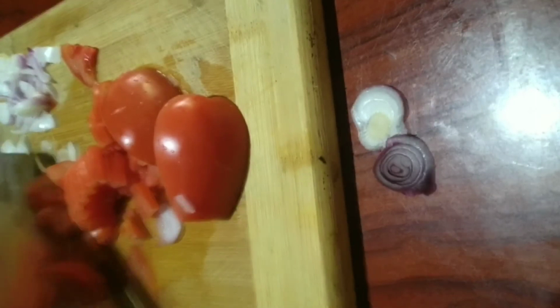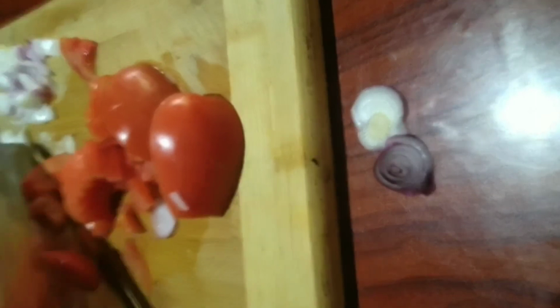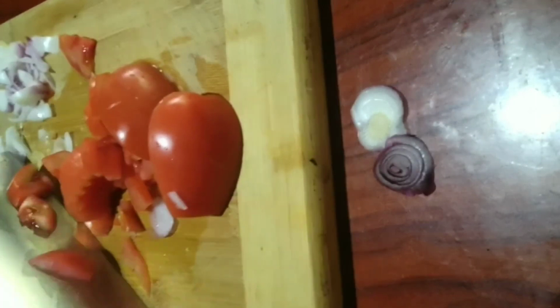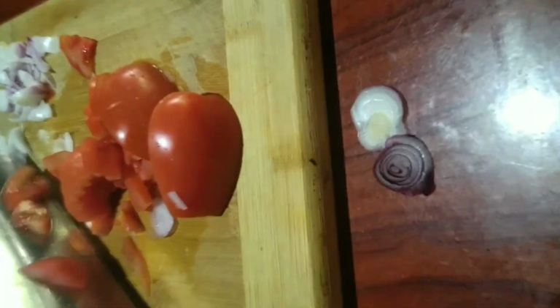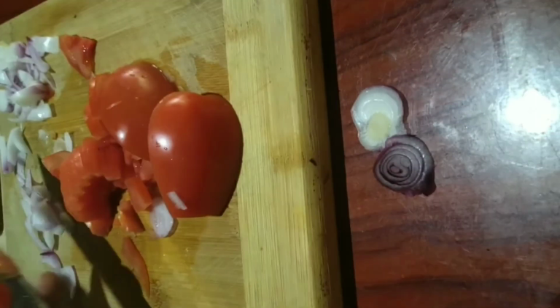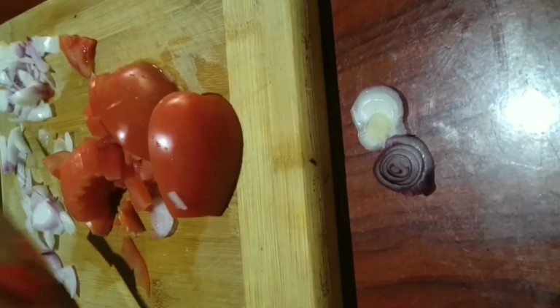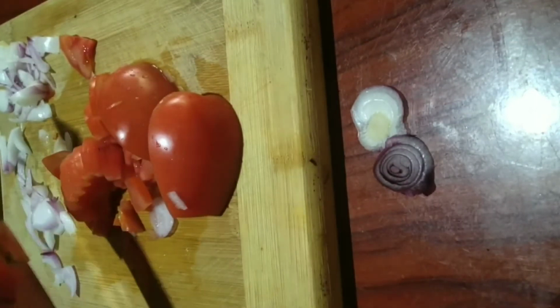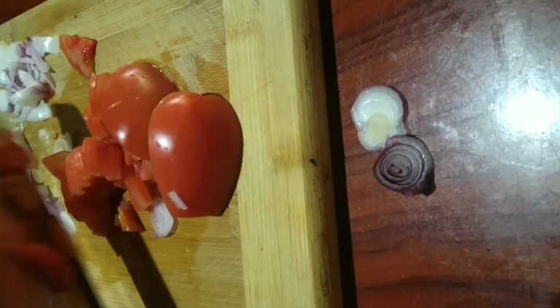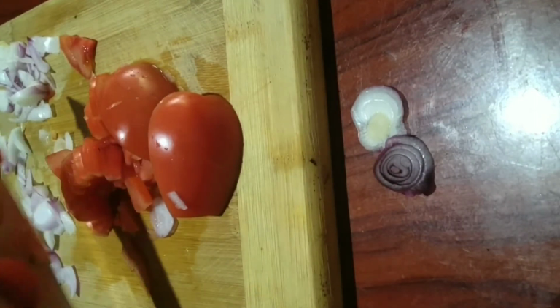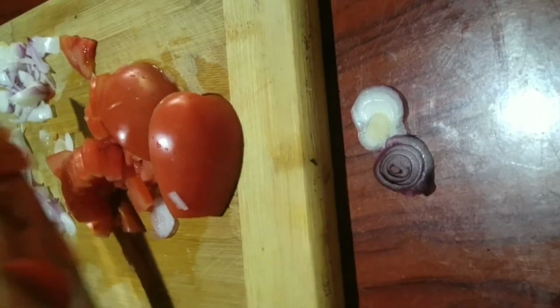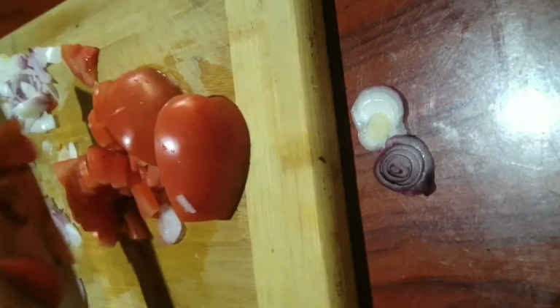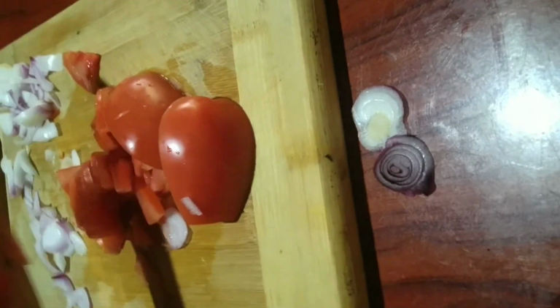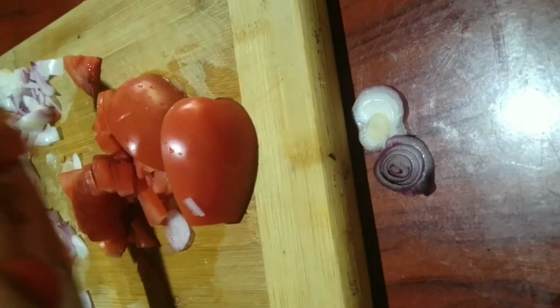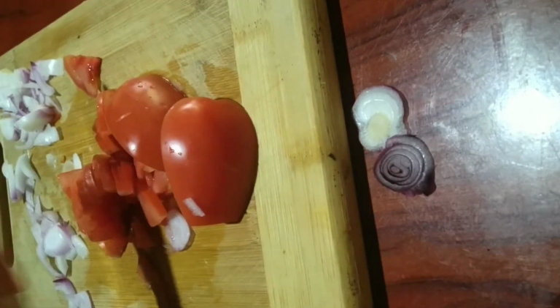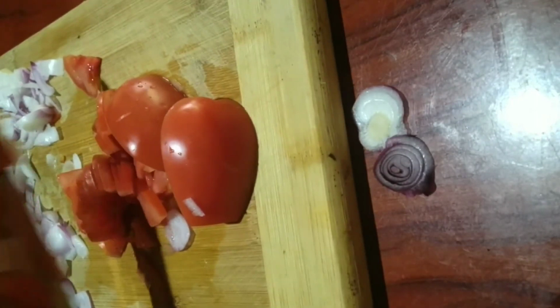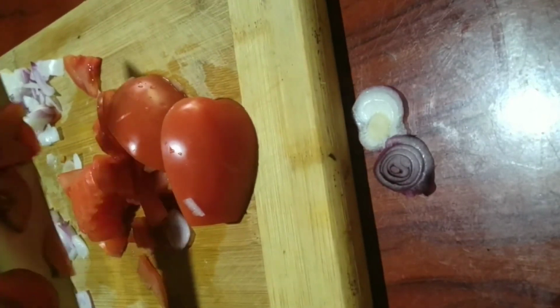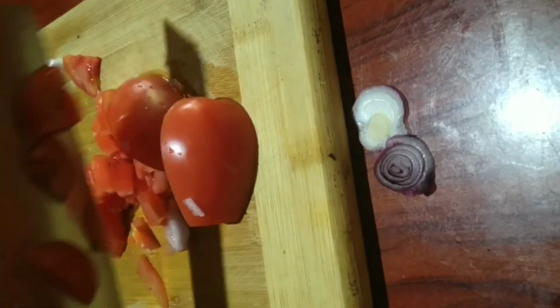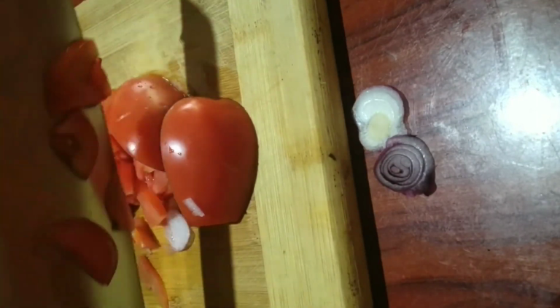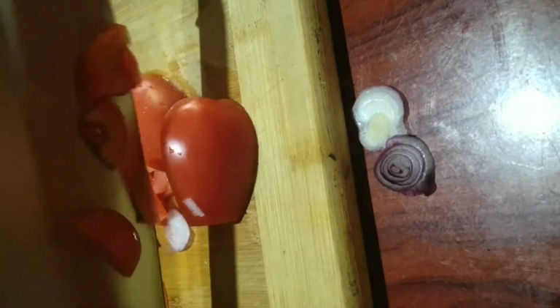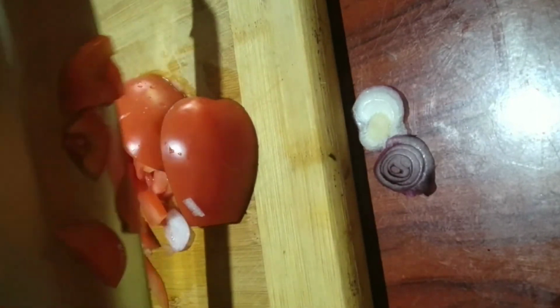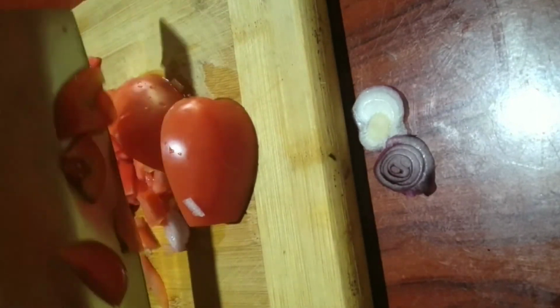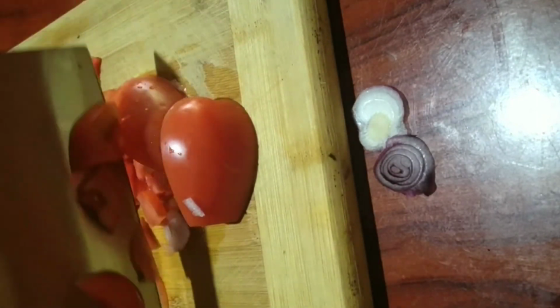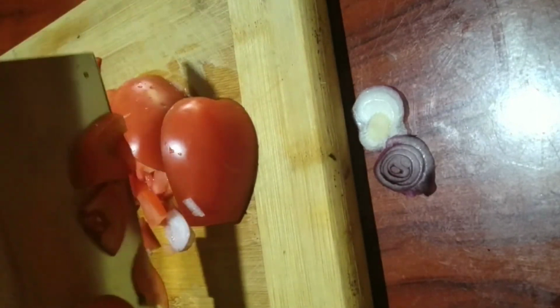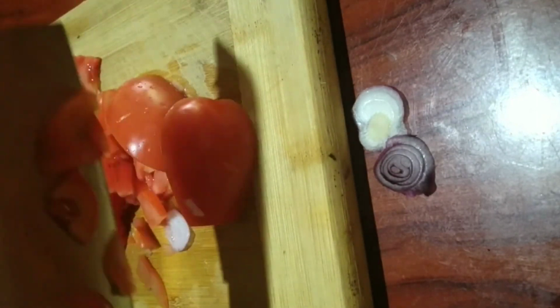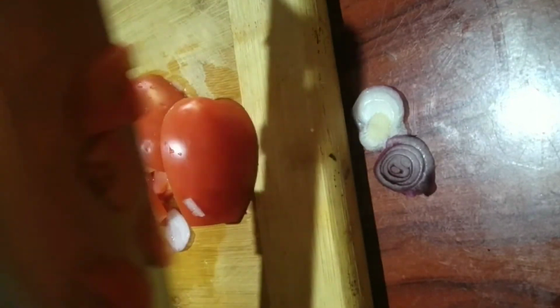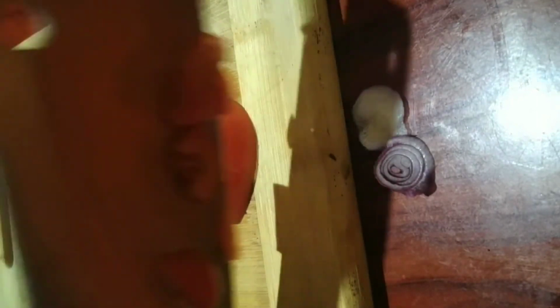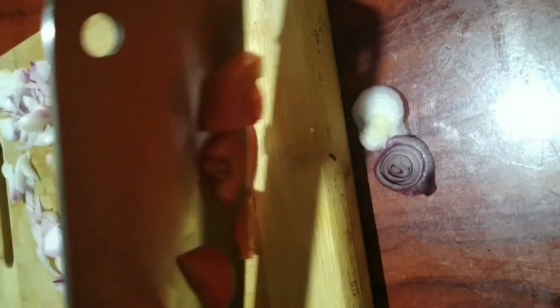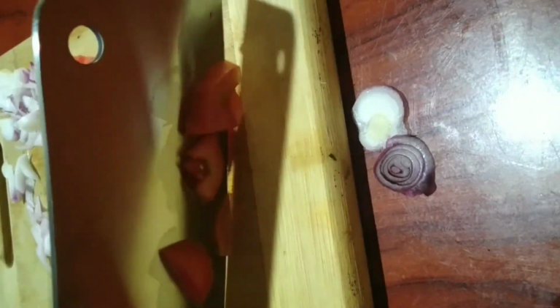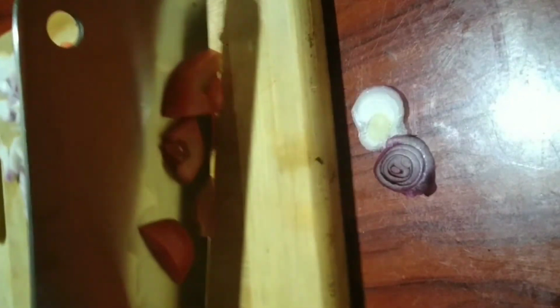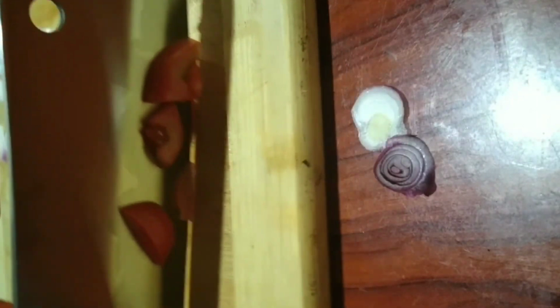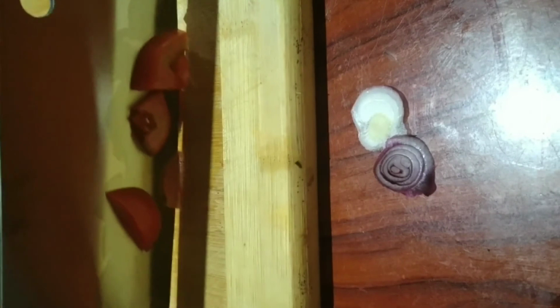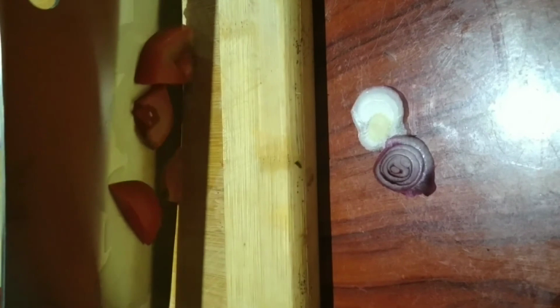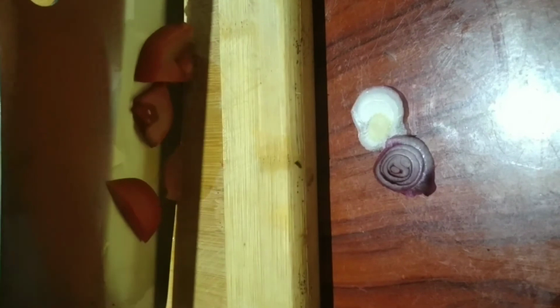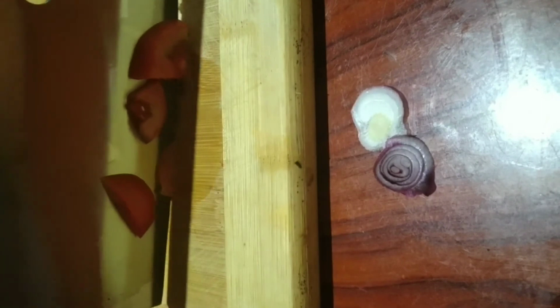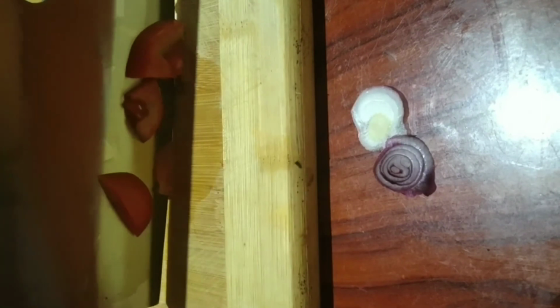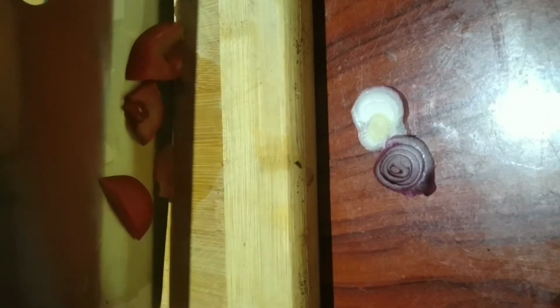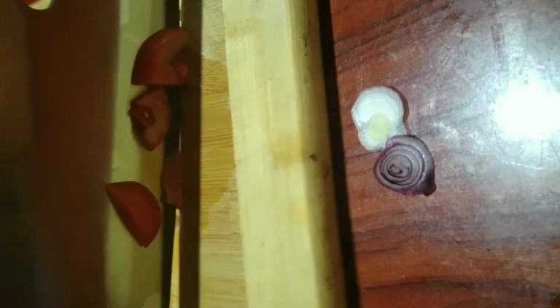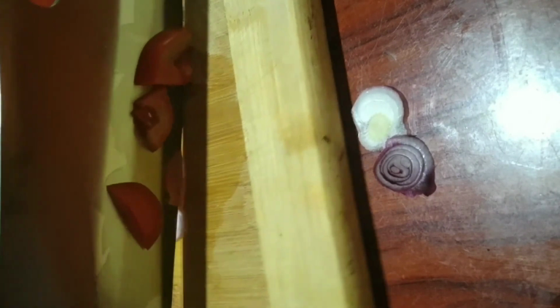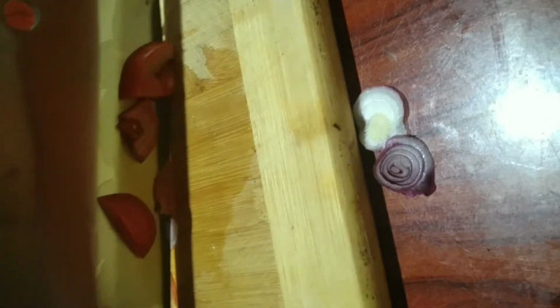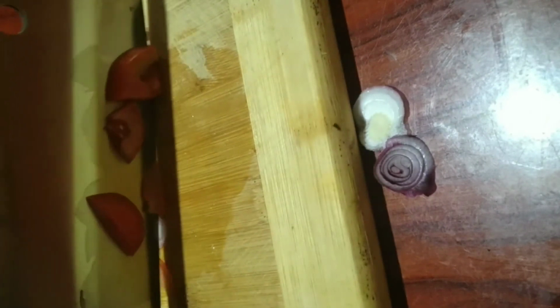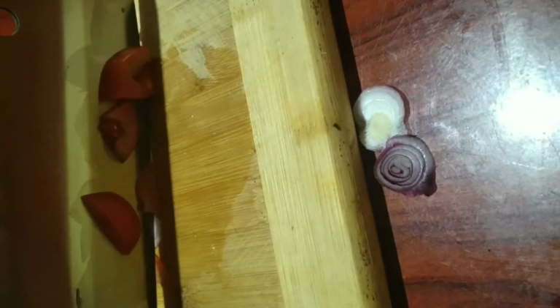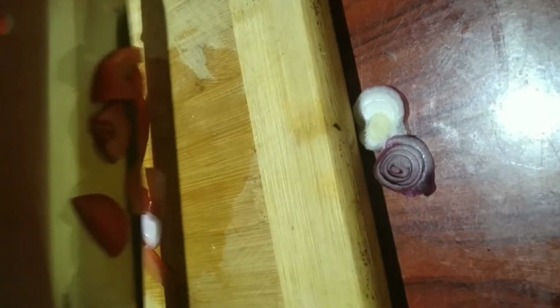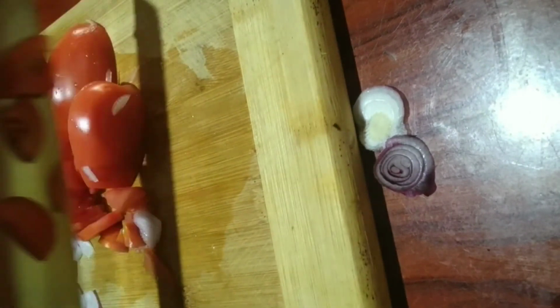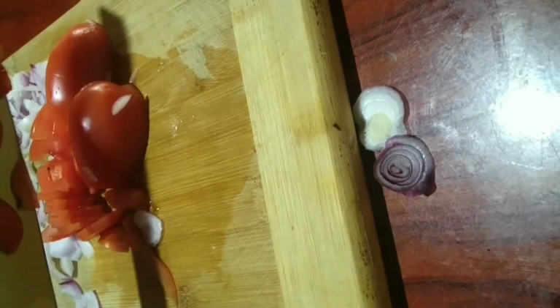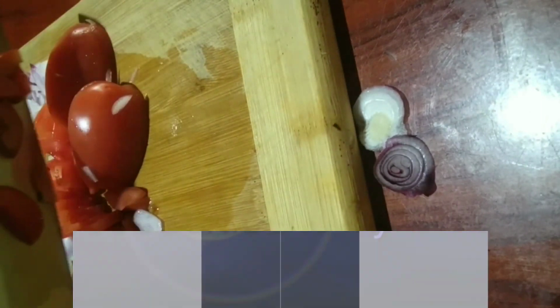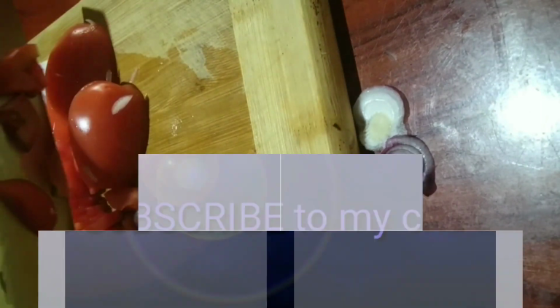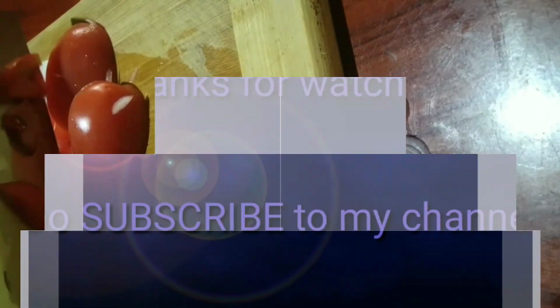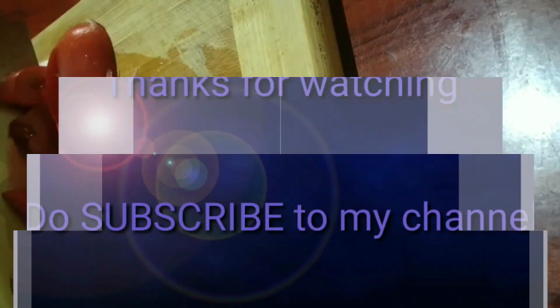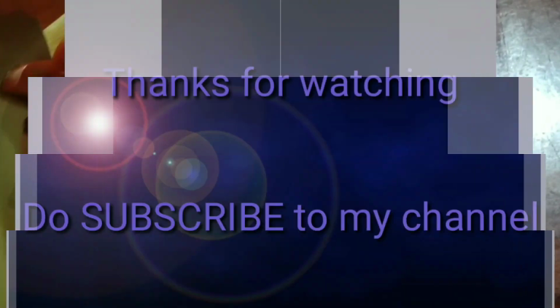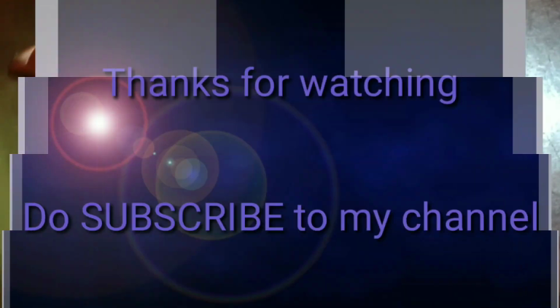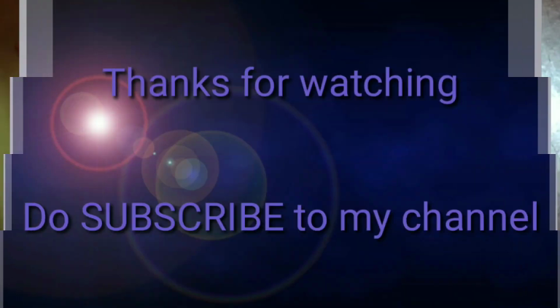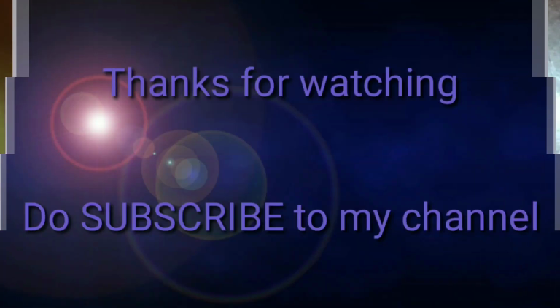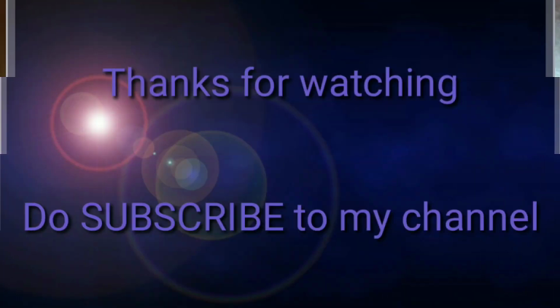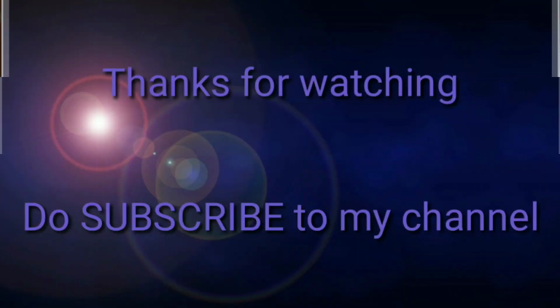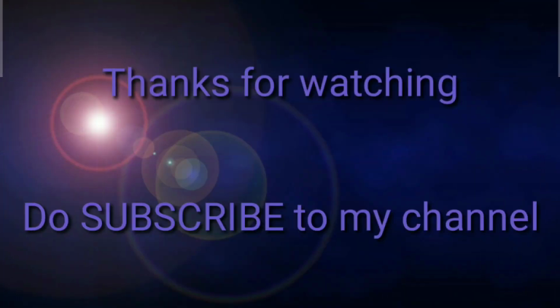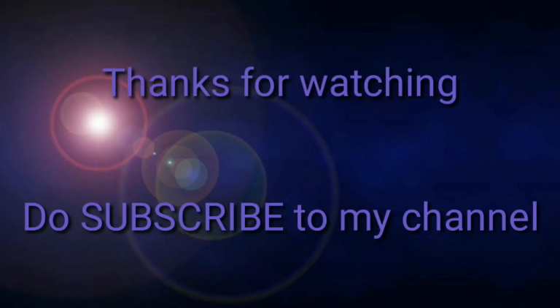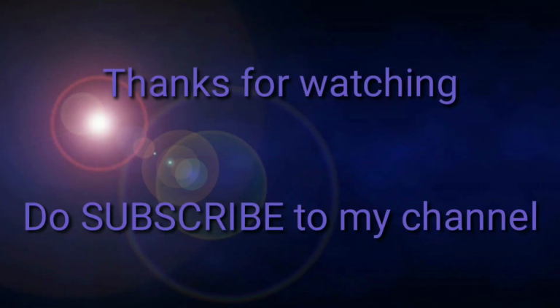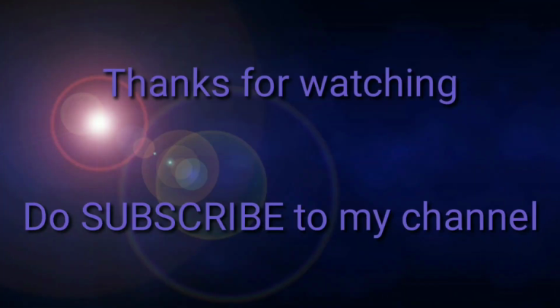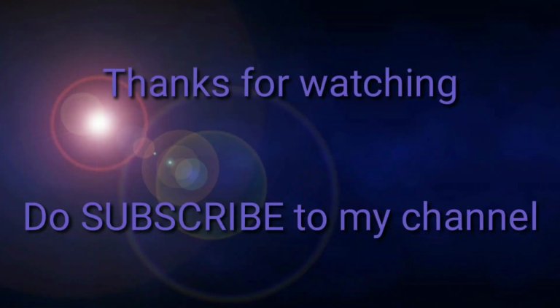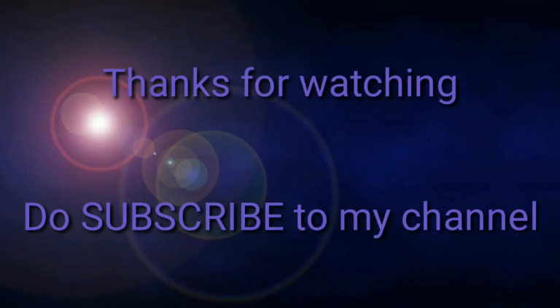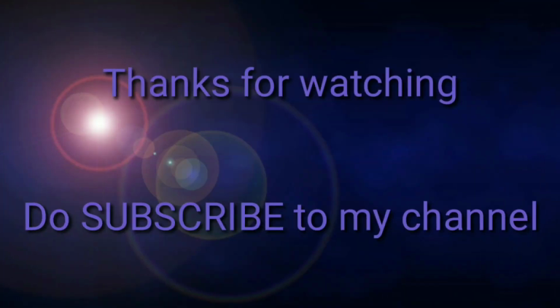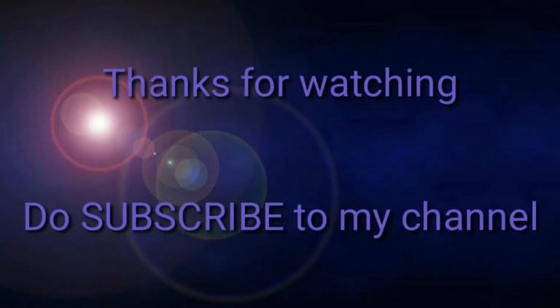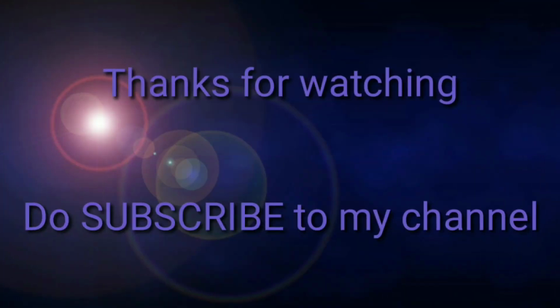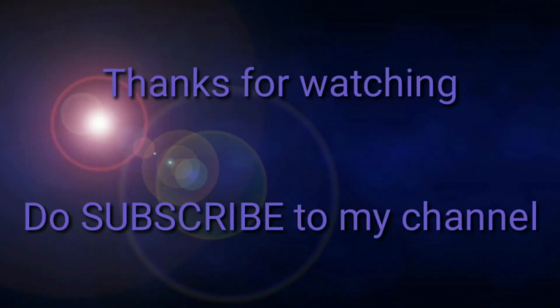That's it for my channel for today. Hope you liked it and please don't forget to subscribe to my channel. Thanks for watching.